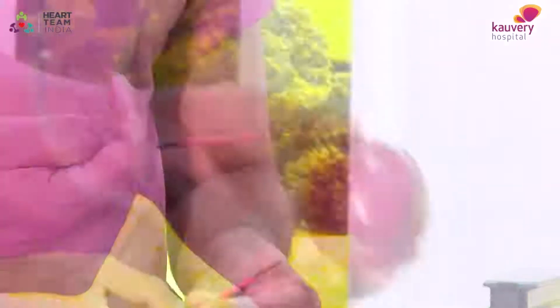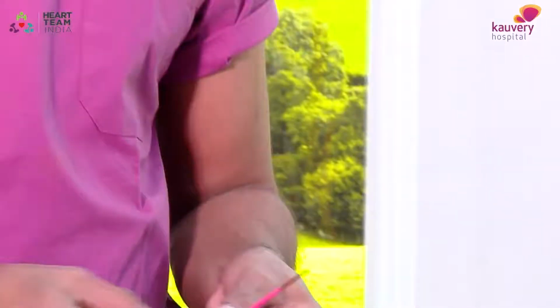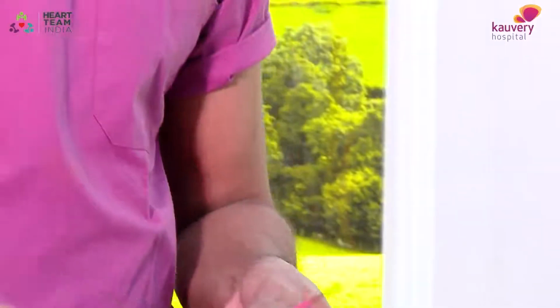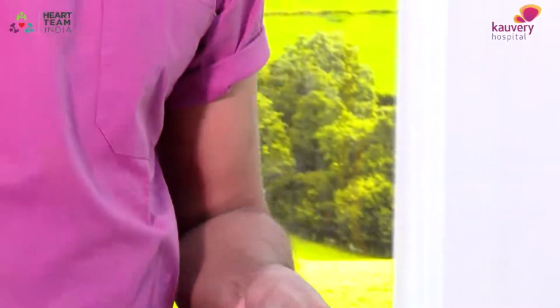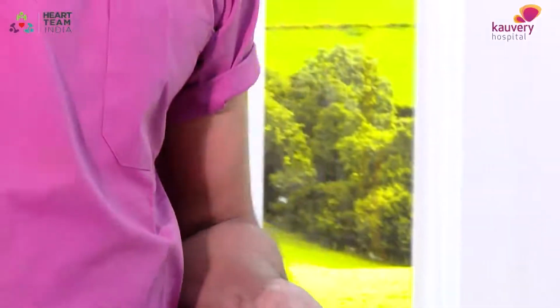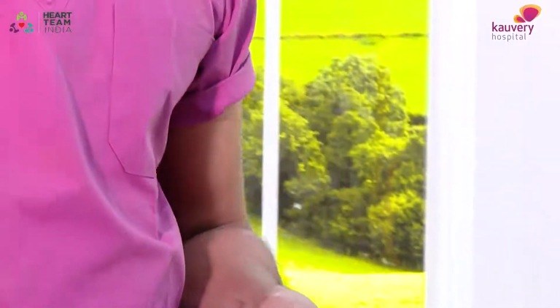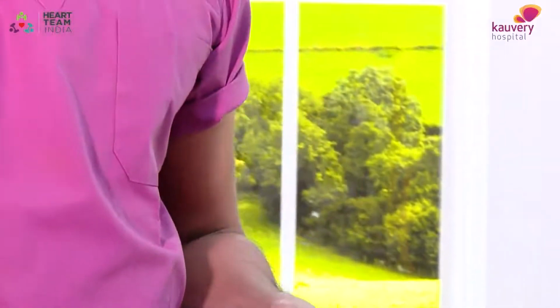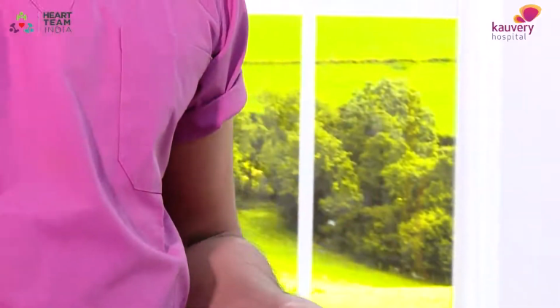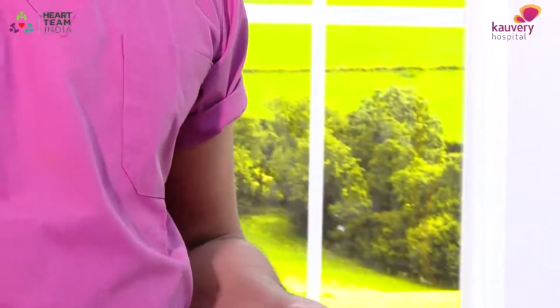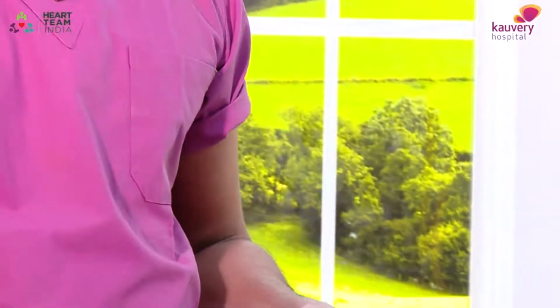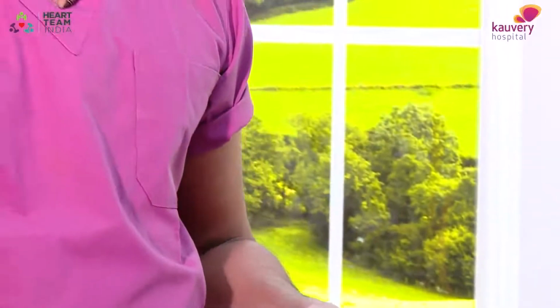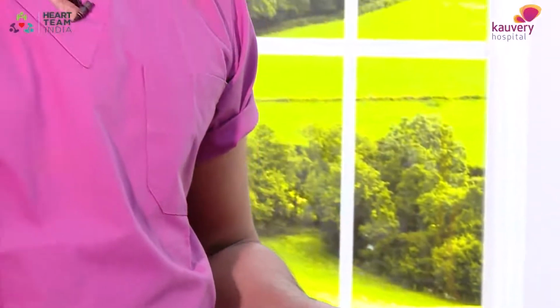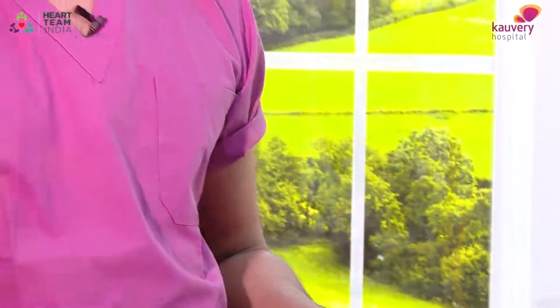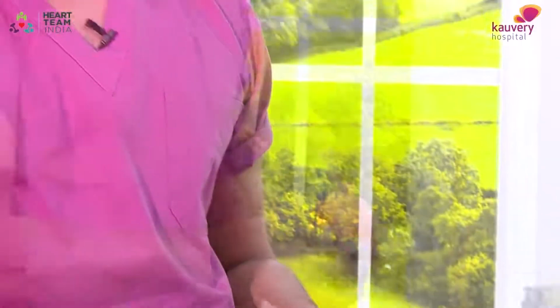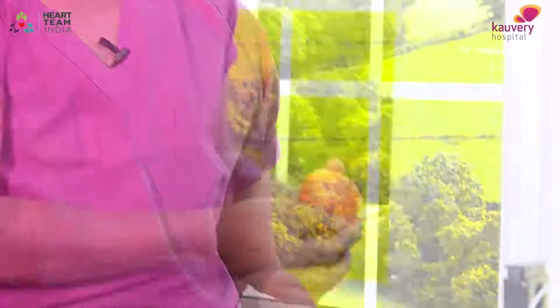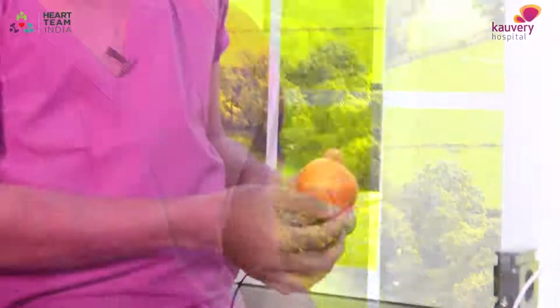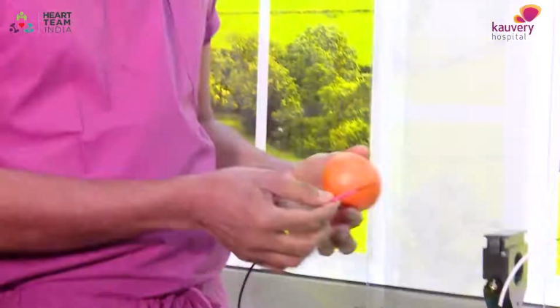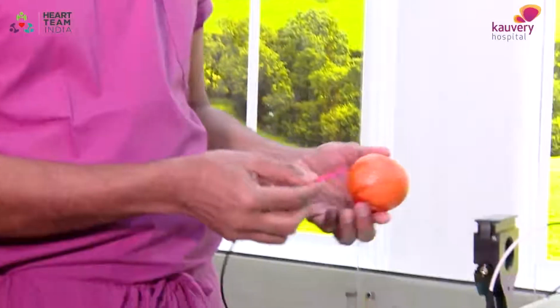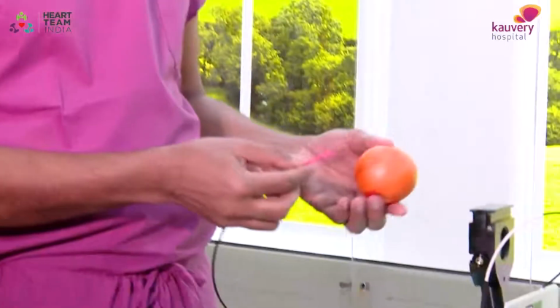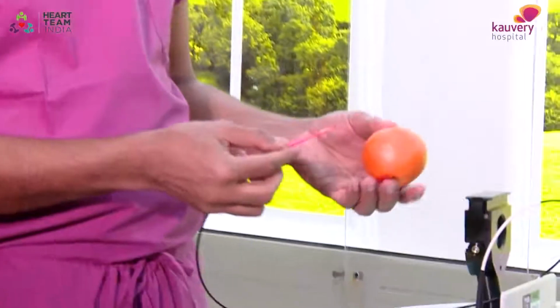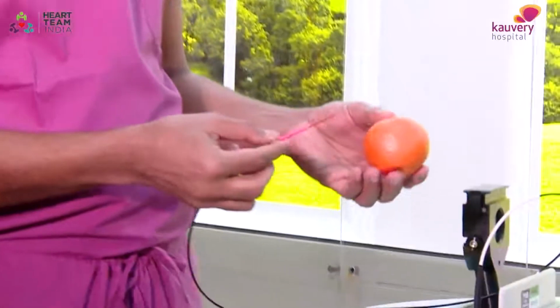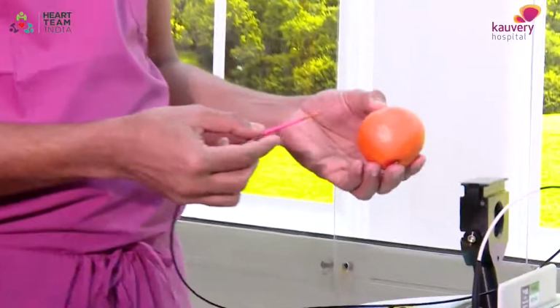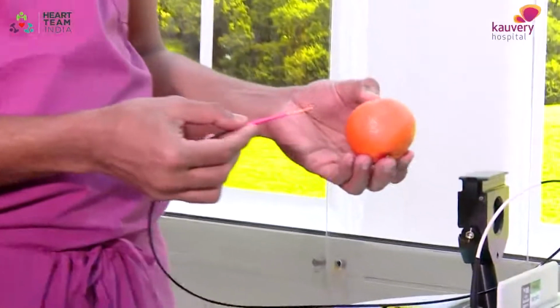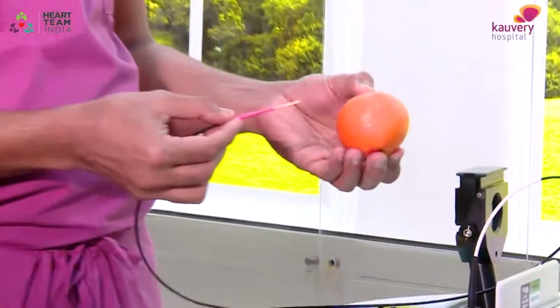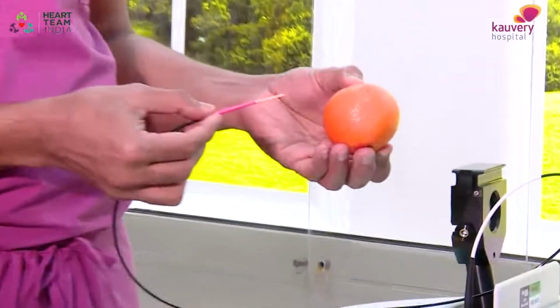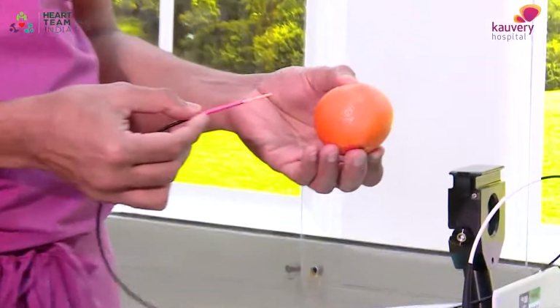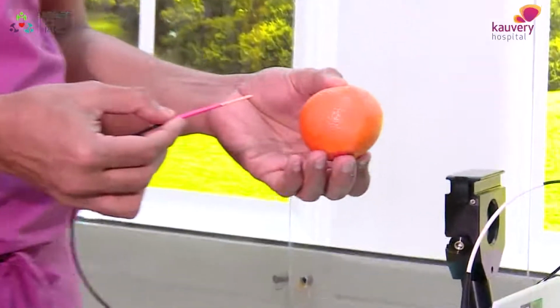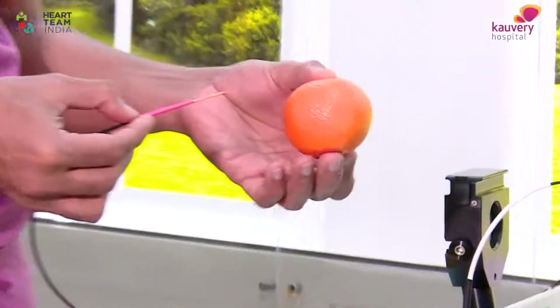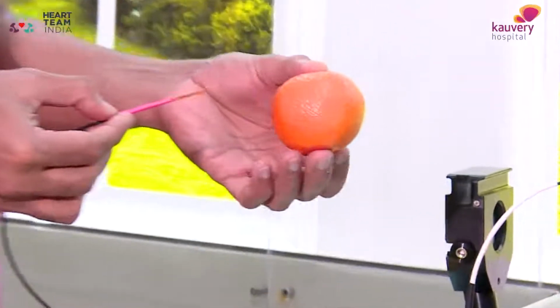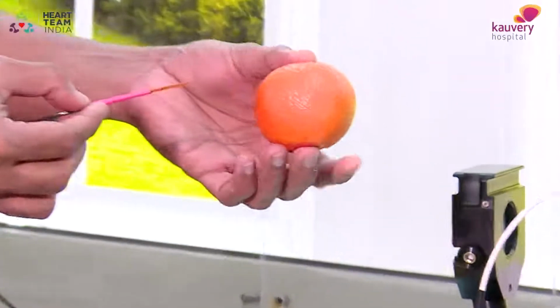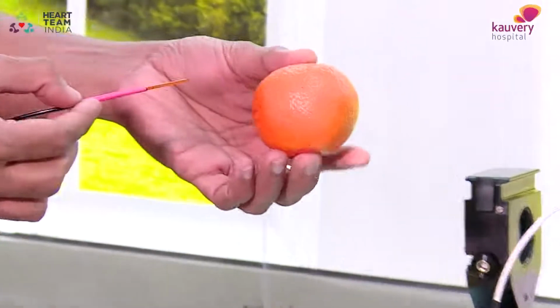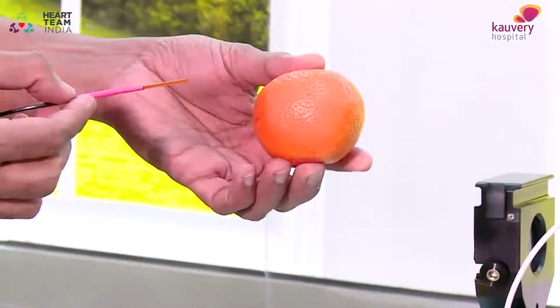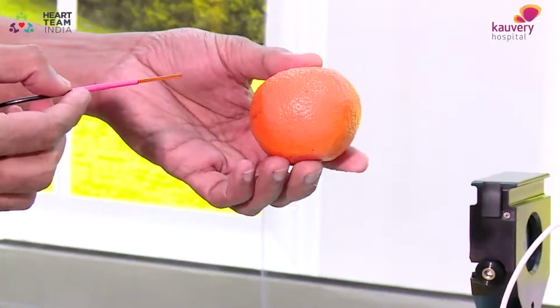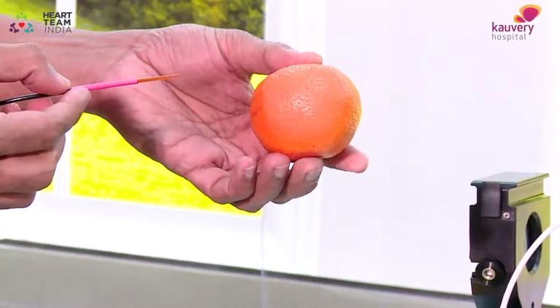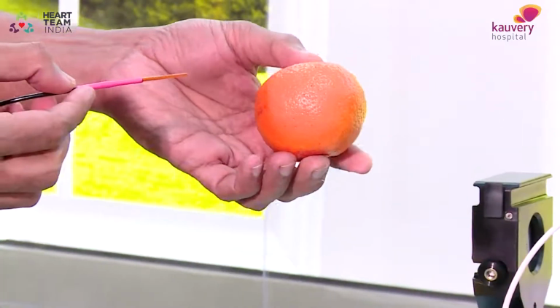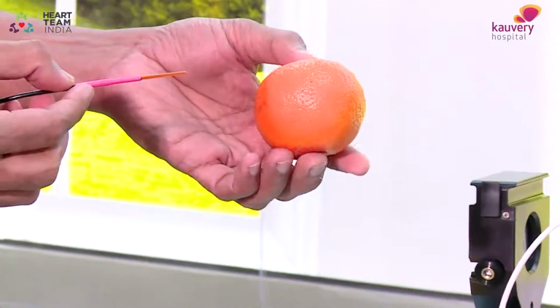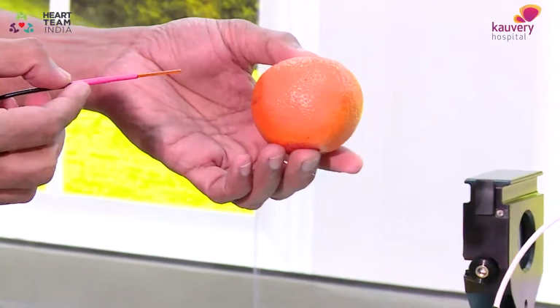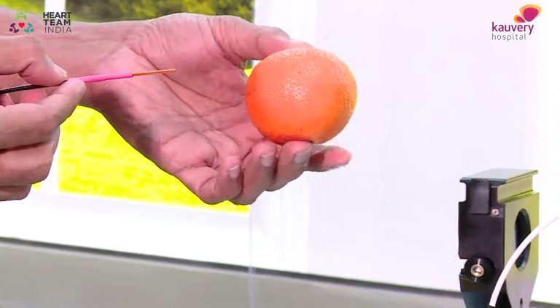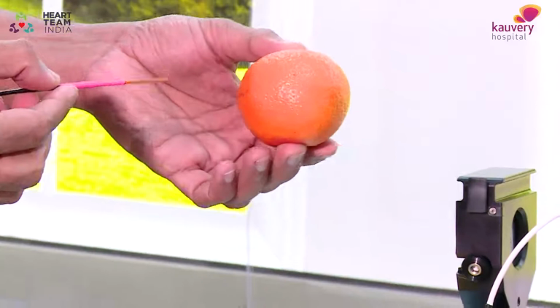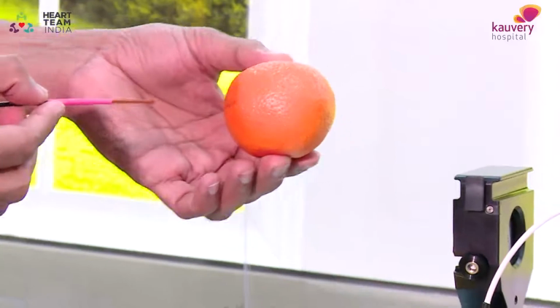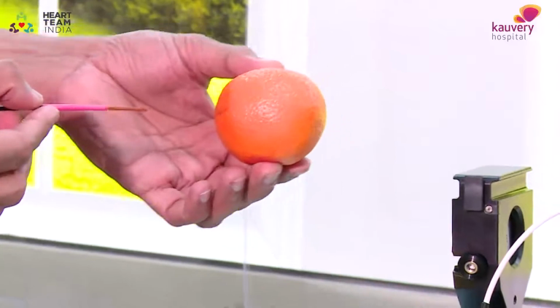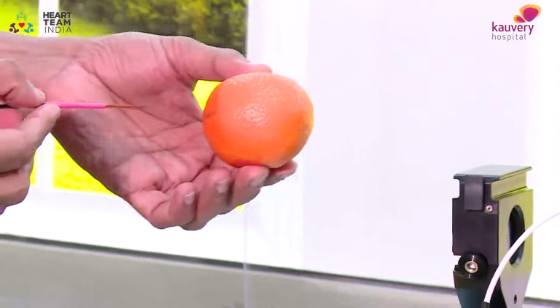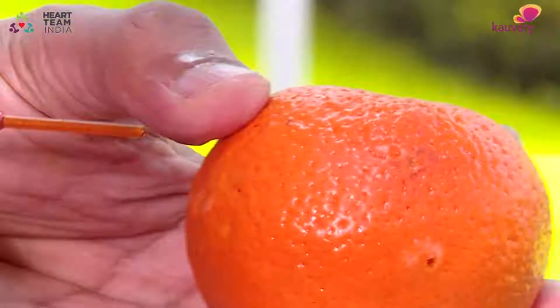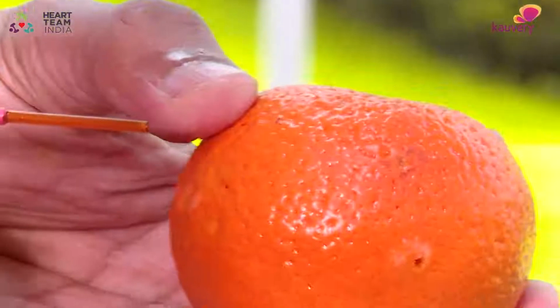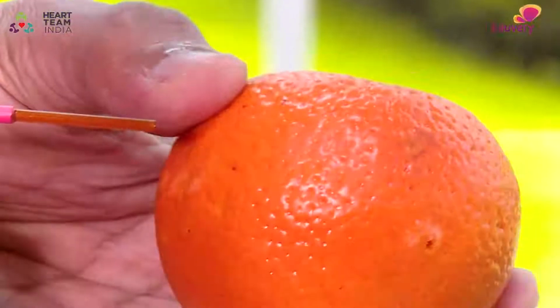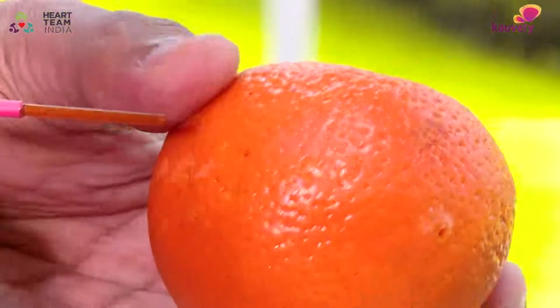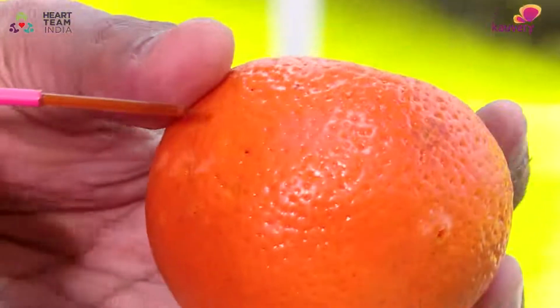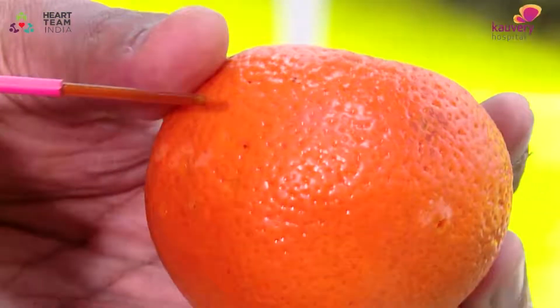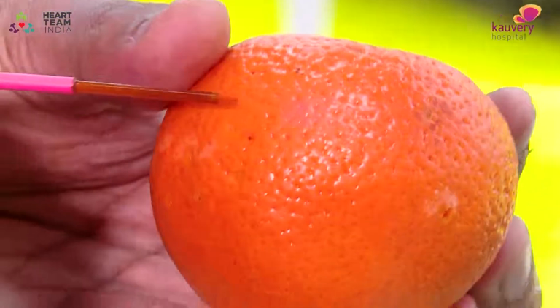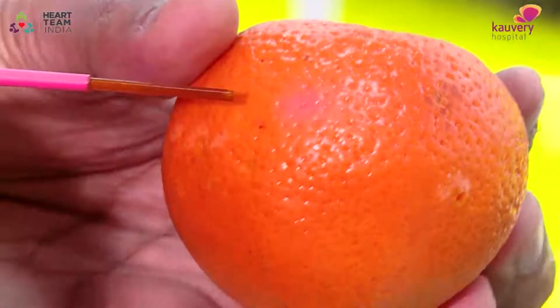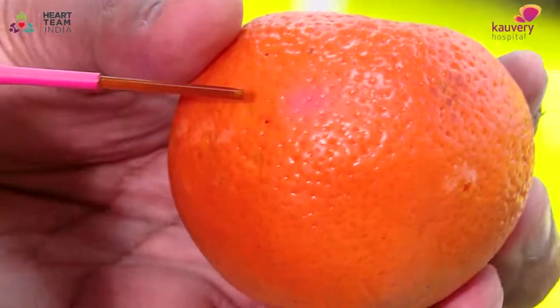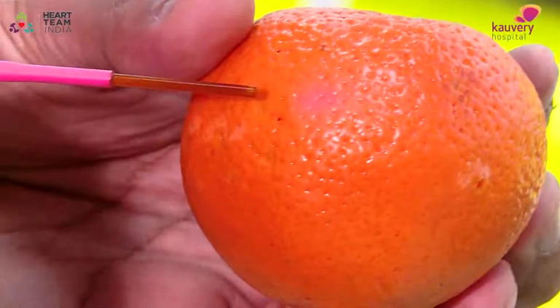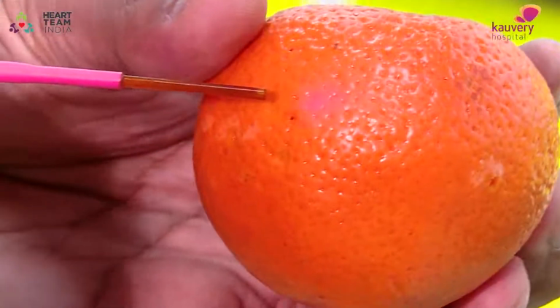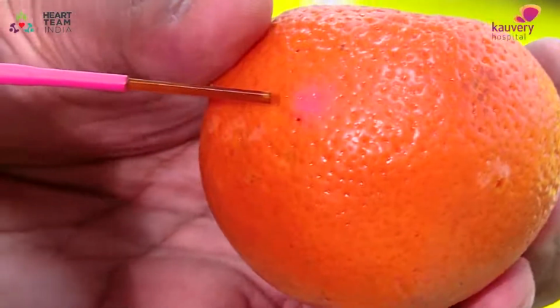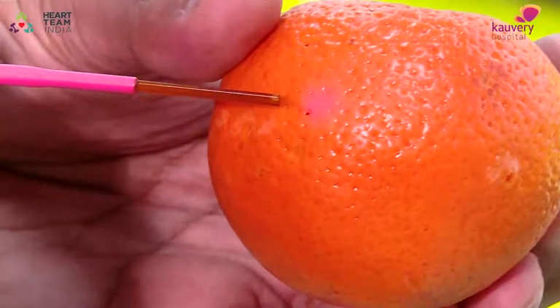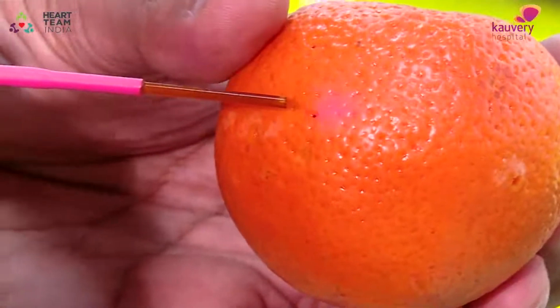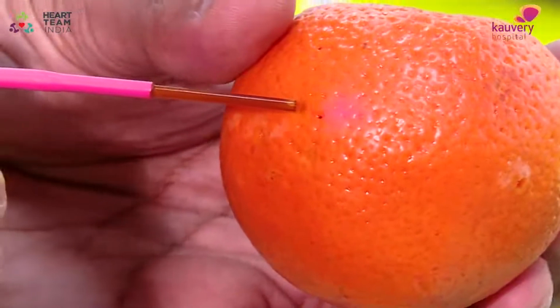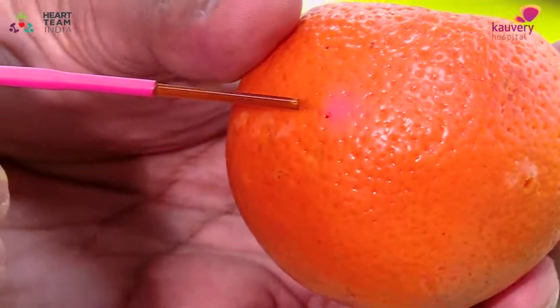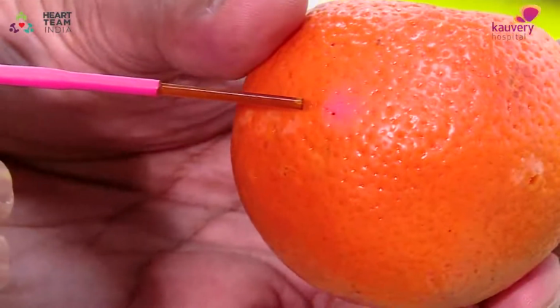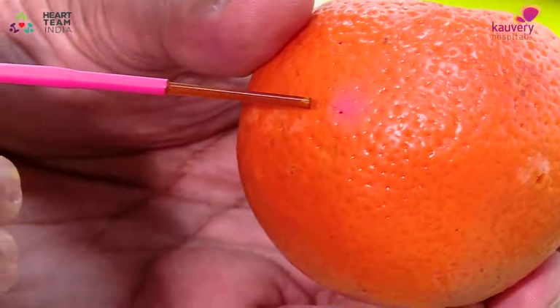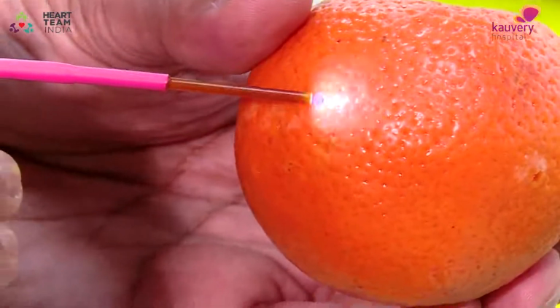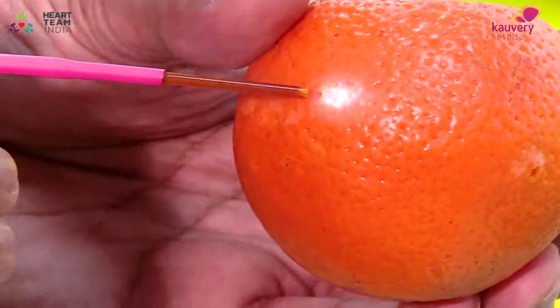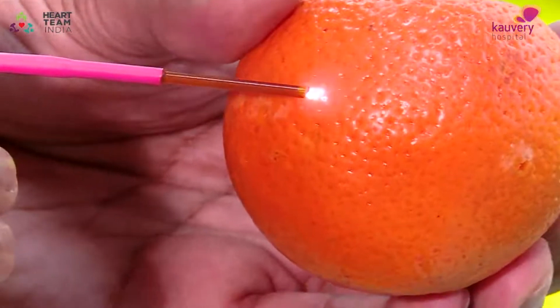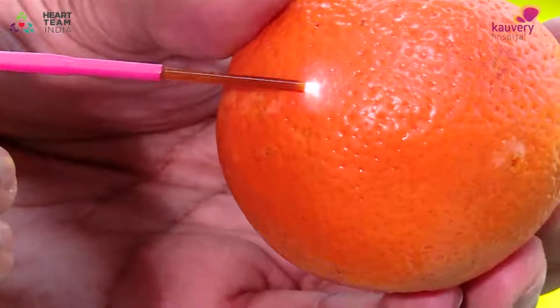Let me show you another example. This is an orange — I'm just going to do it on an orange. You can see here what happens when I activate it.